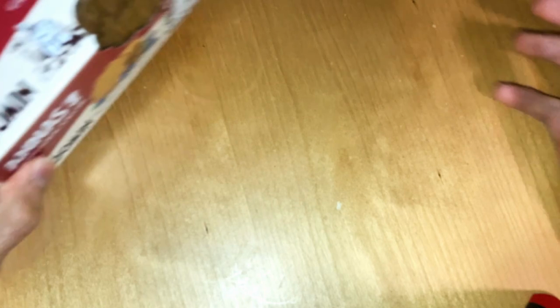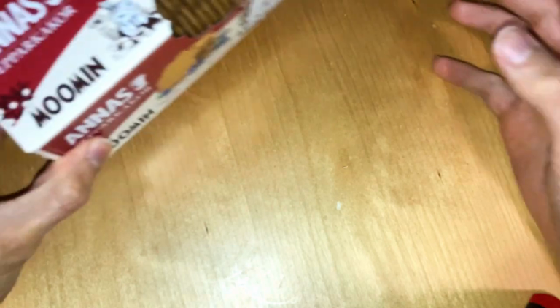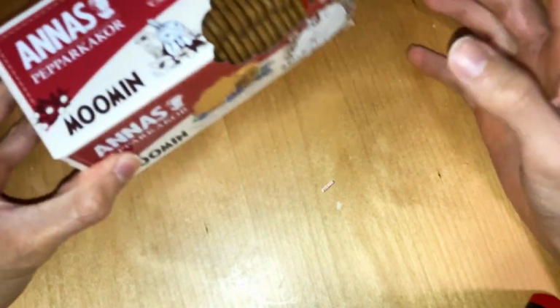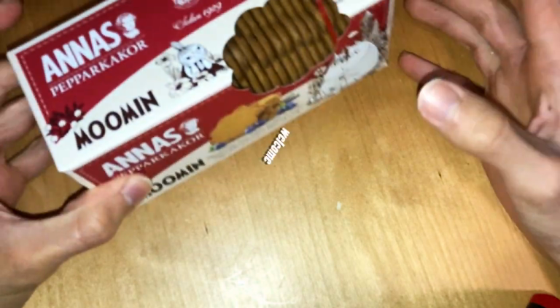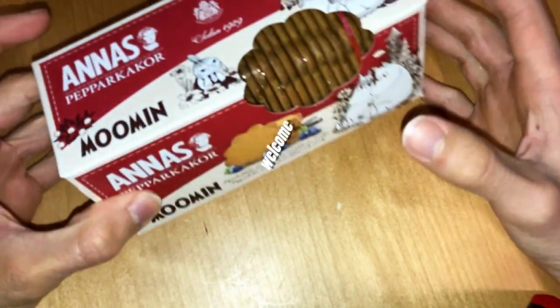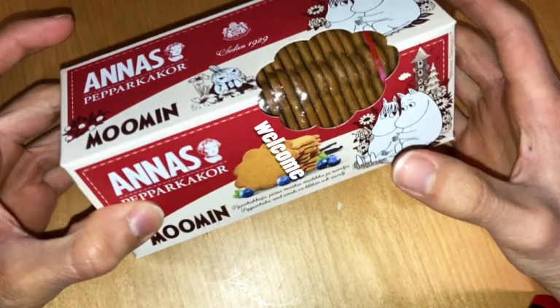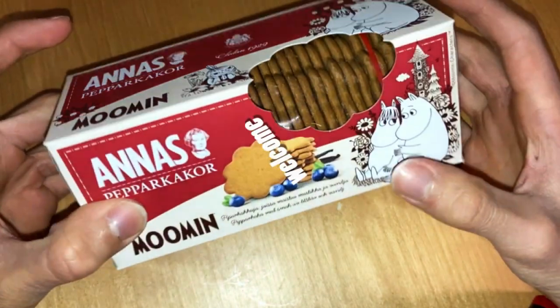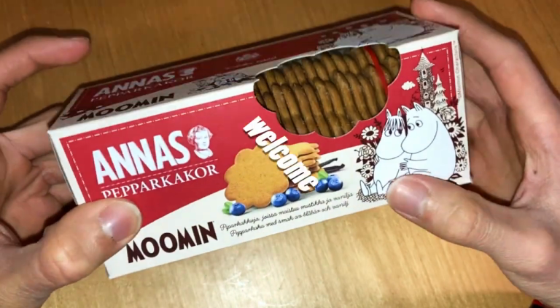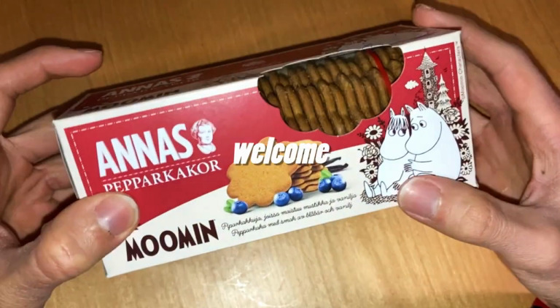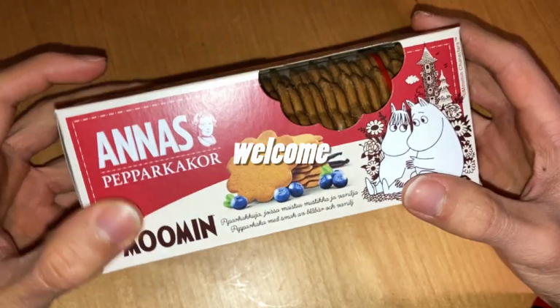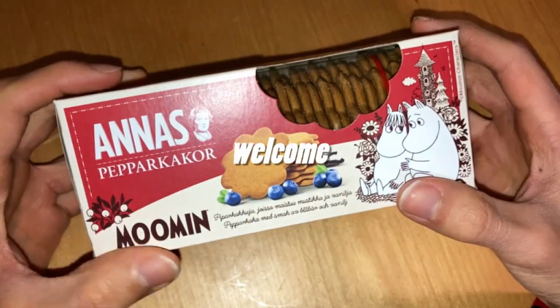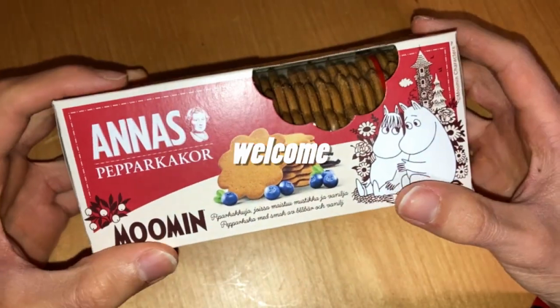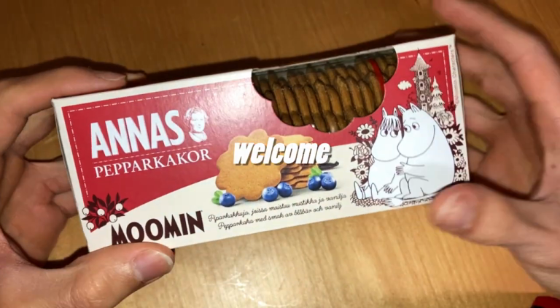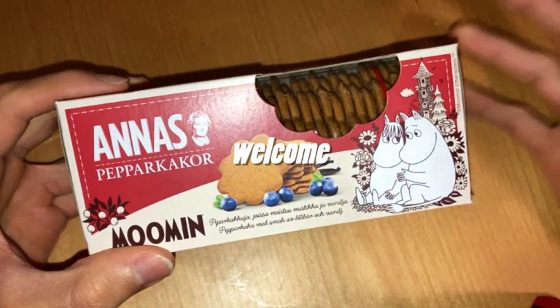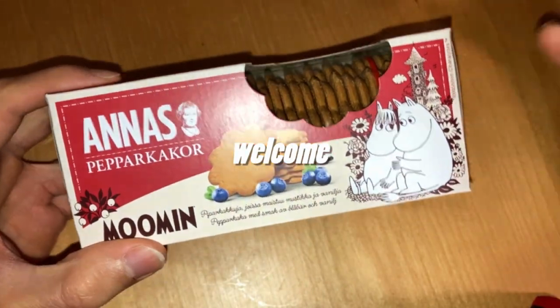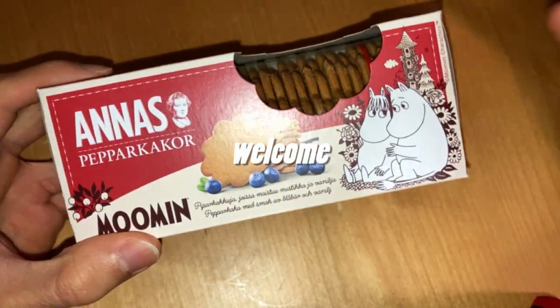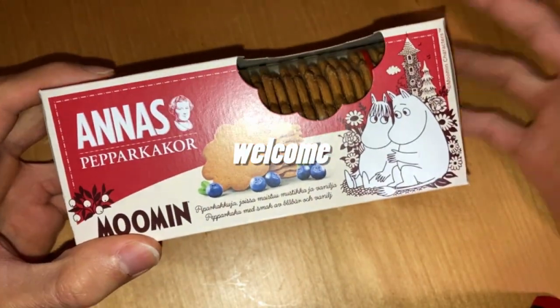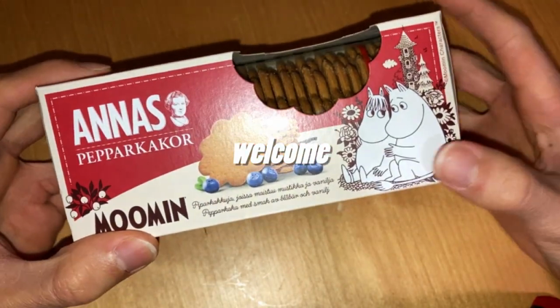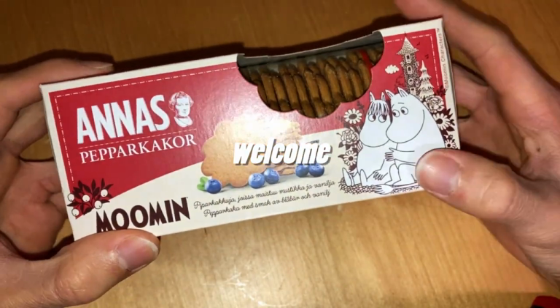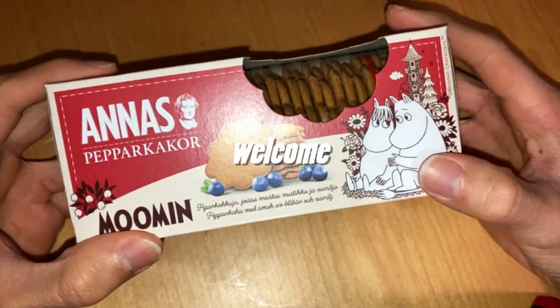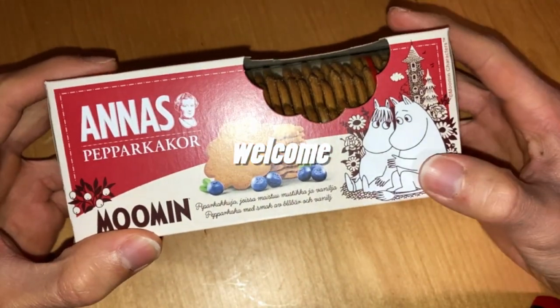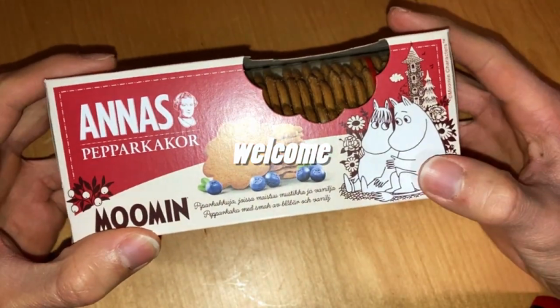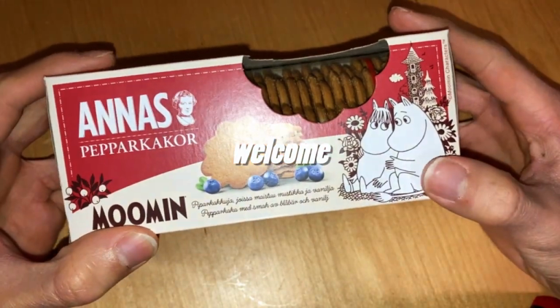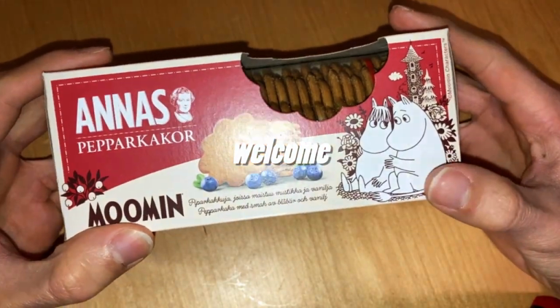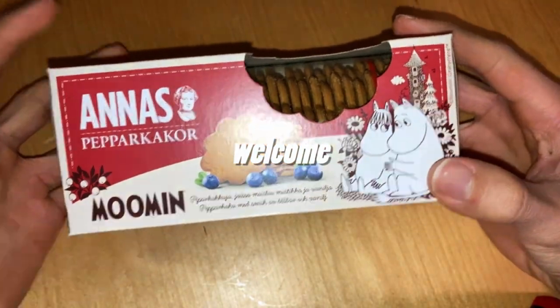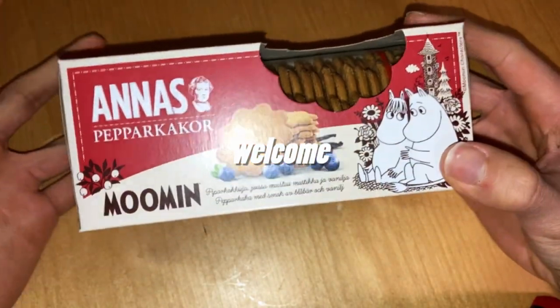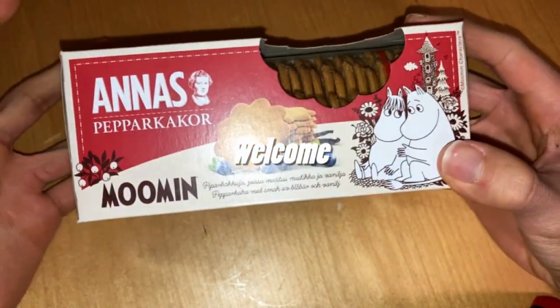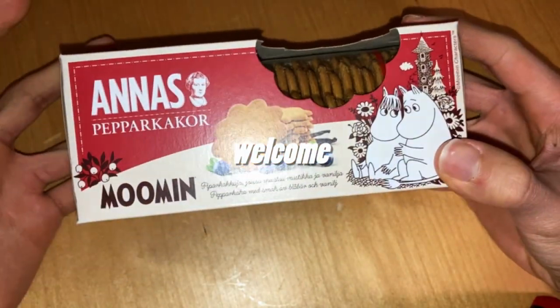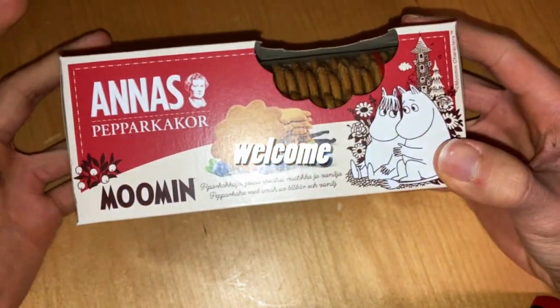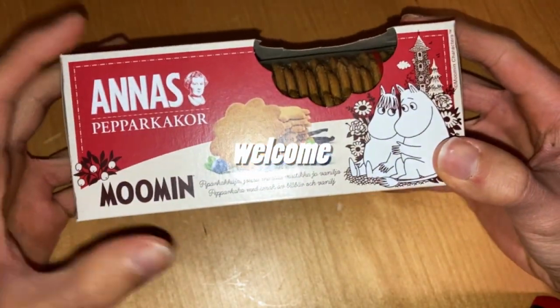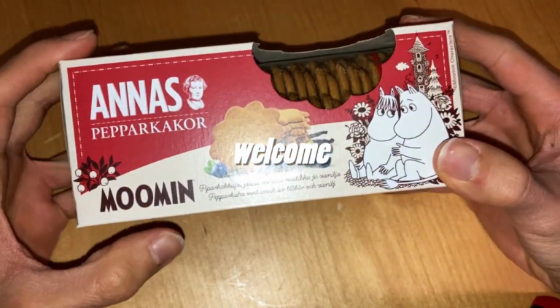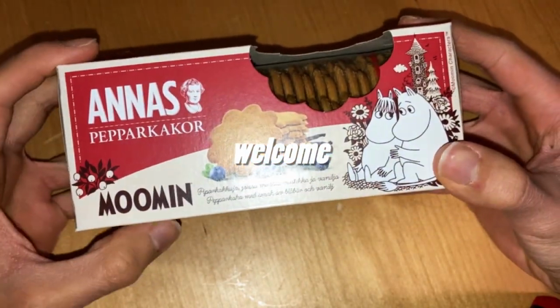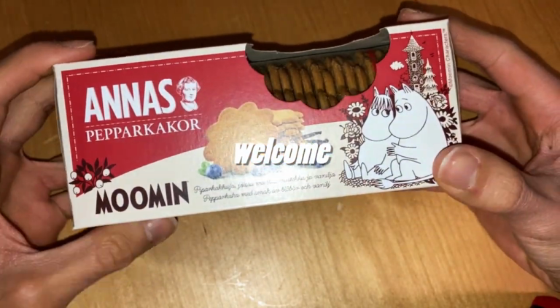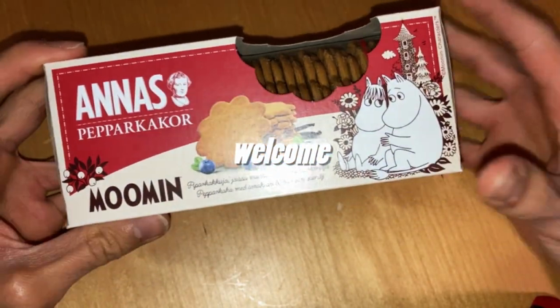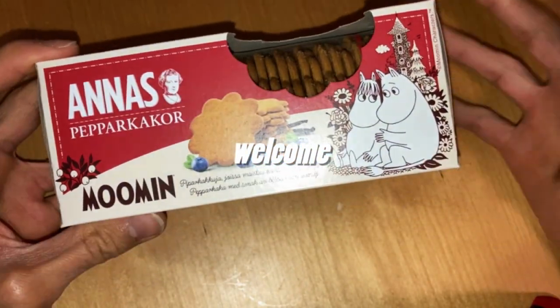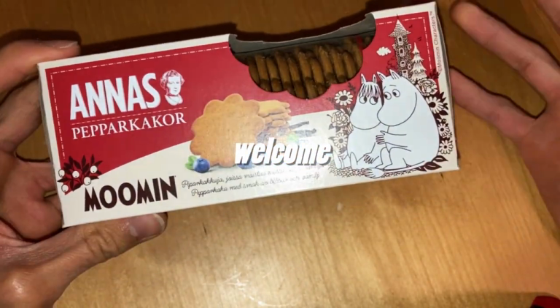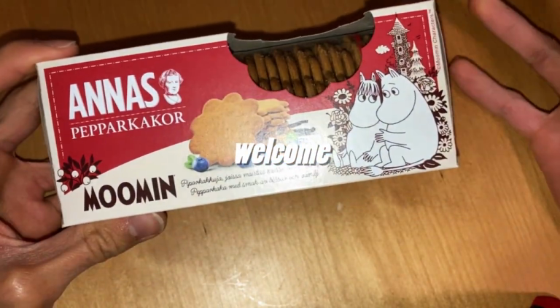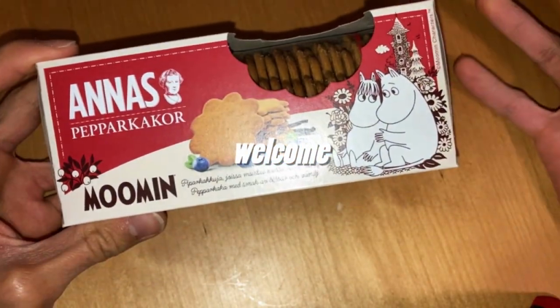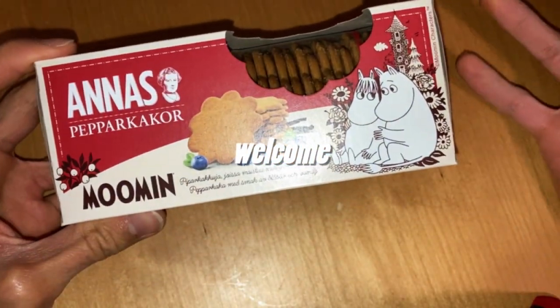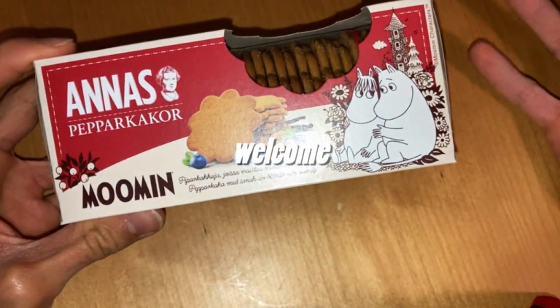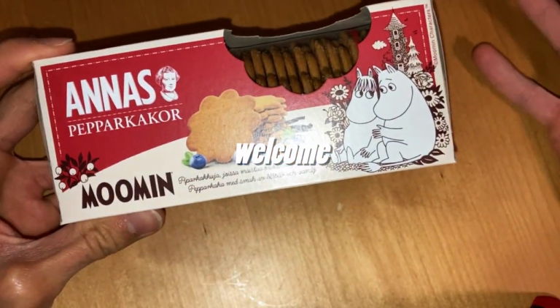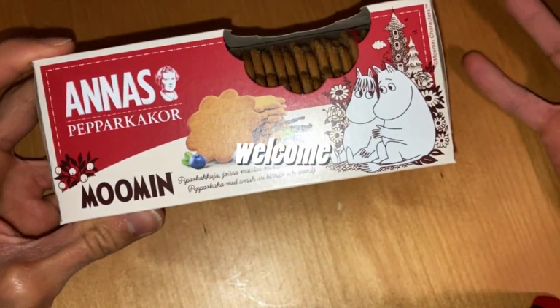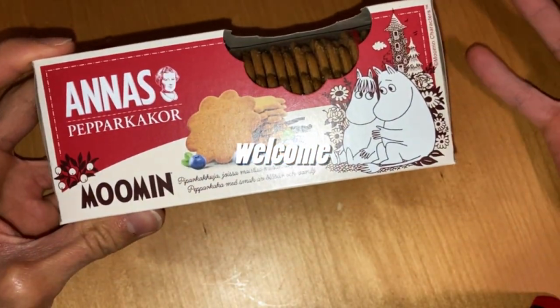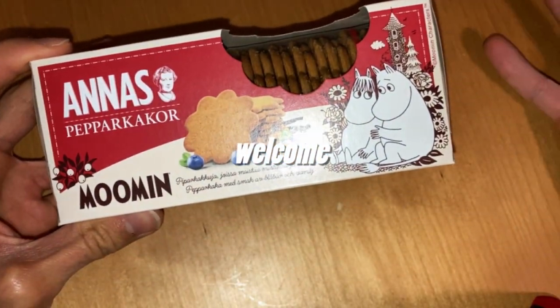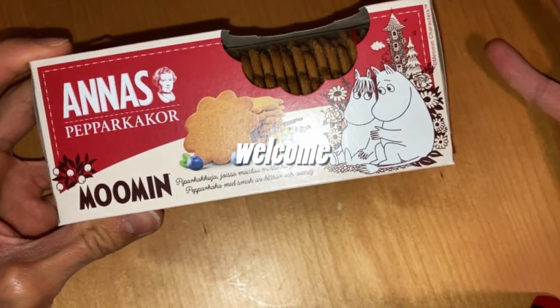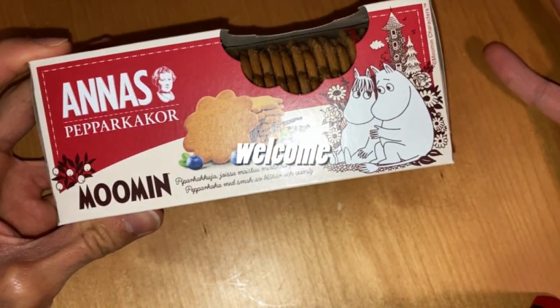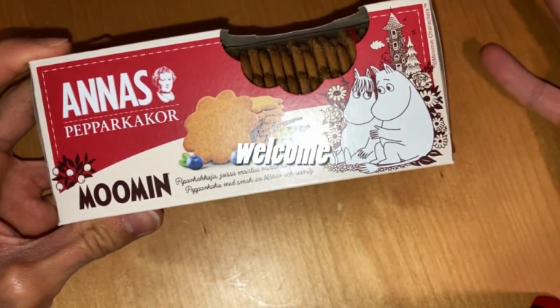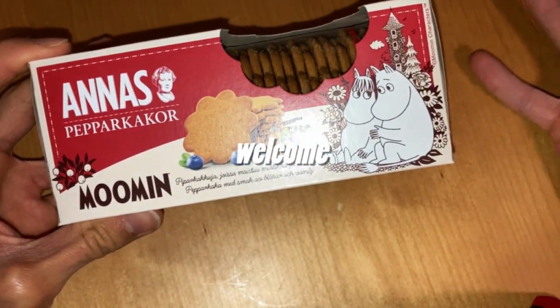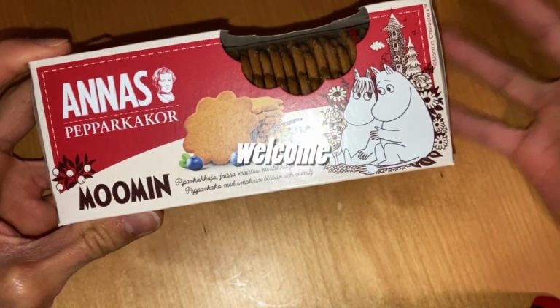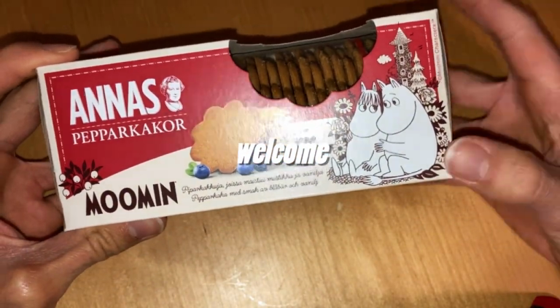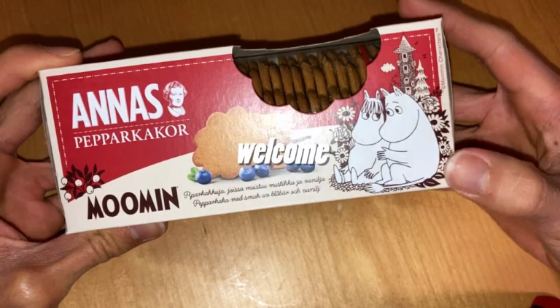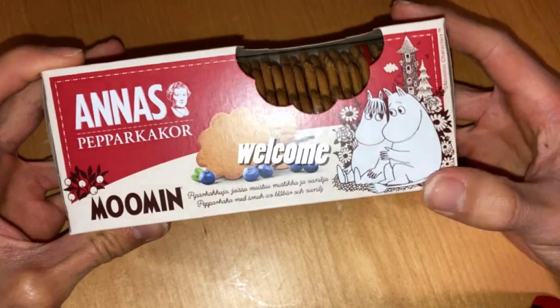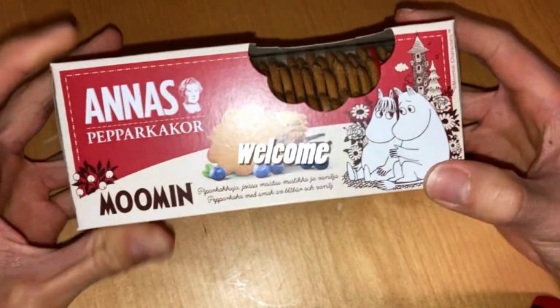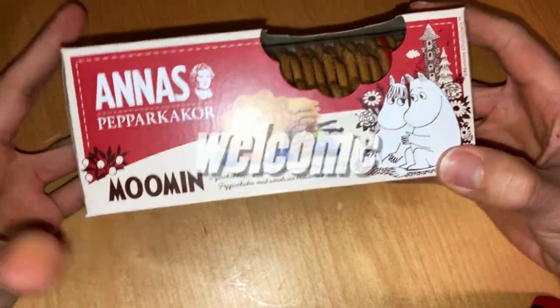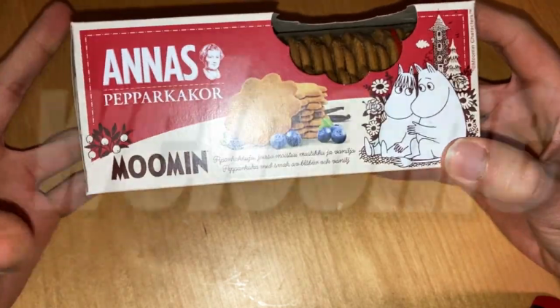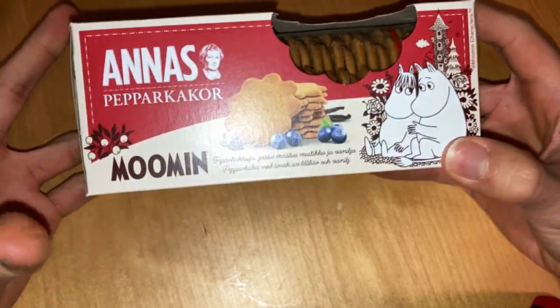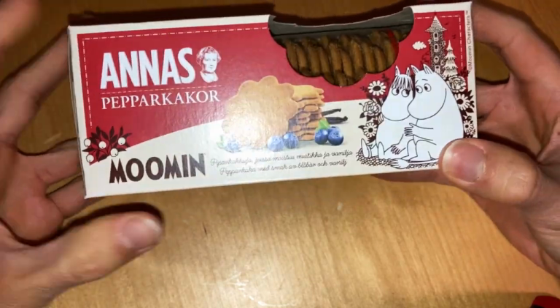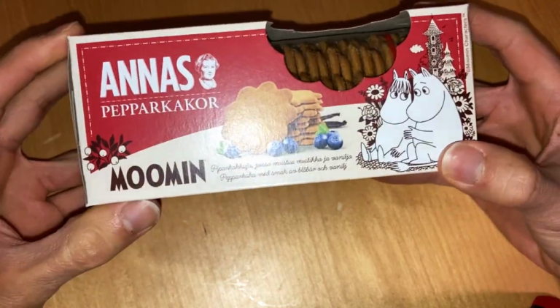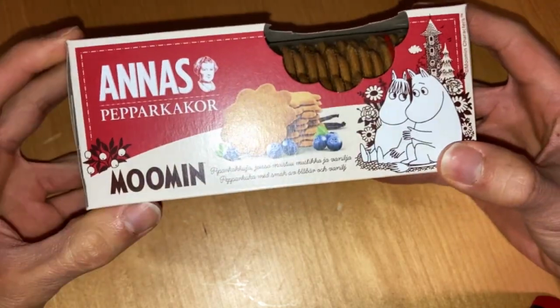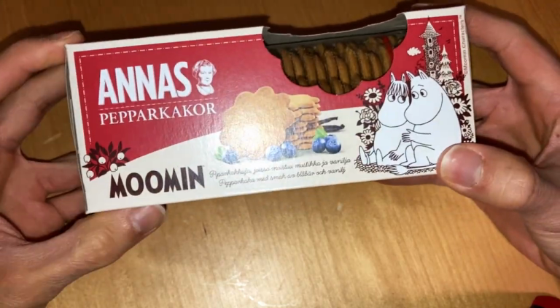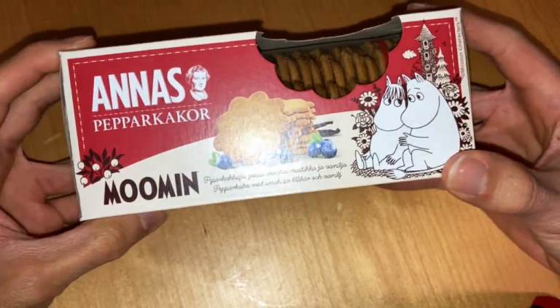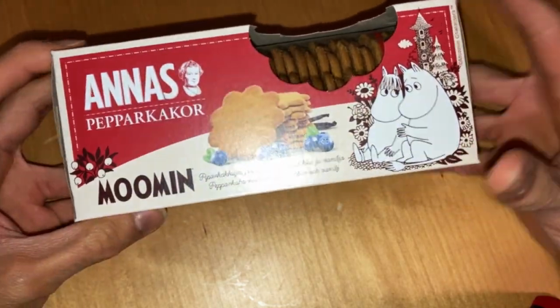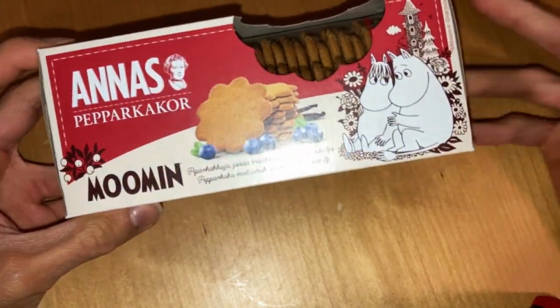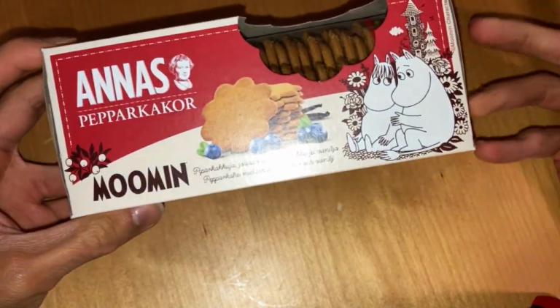Are you ready to travel to Moomin Valley with me? Let's find it out!